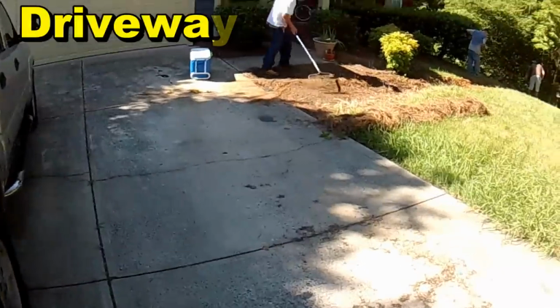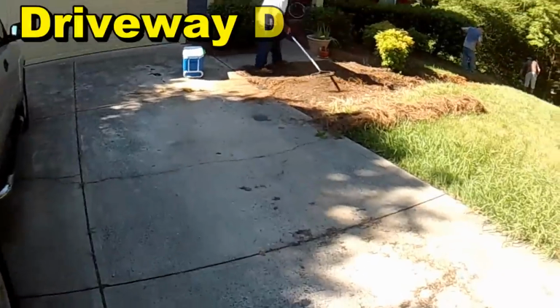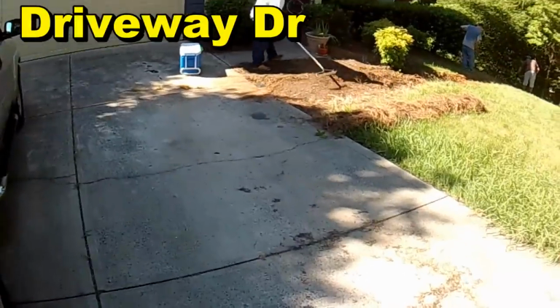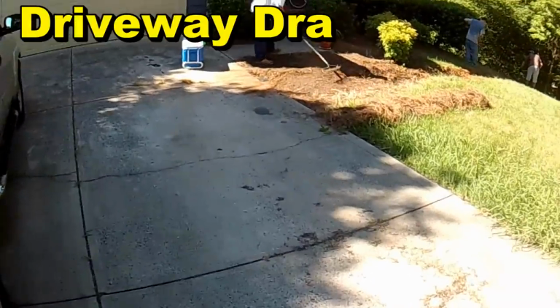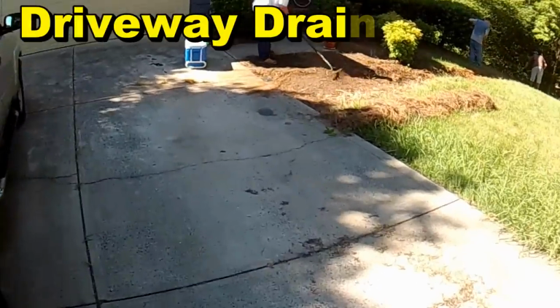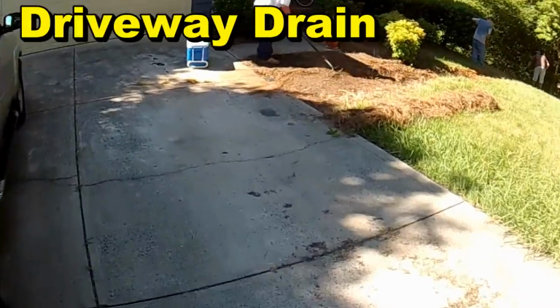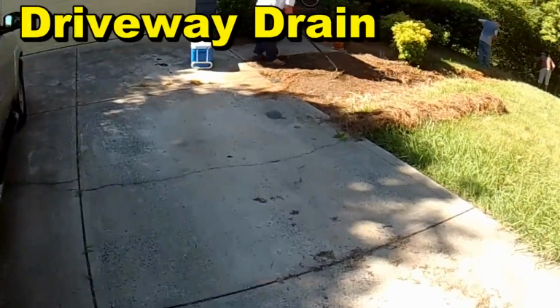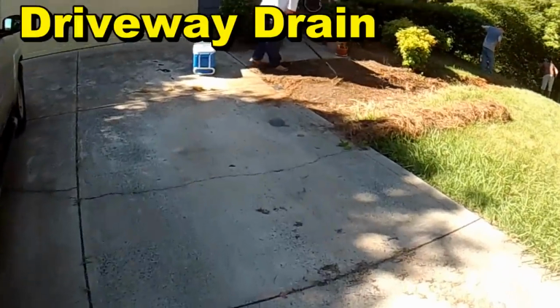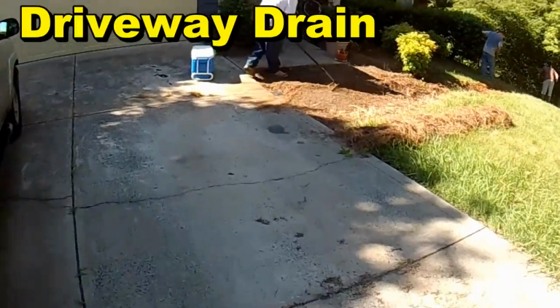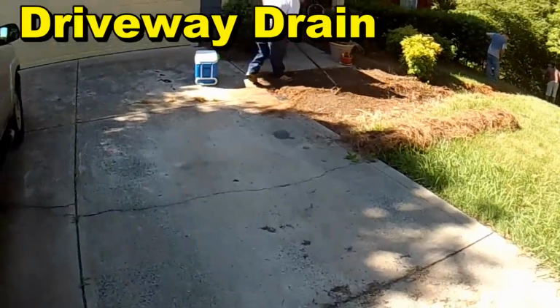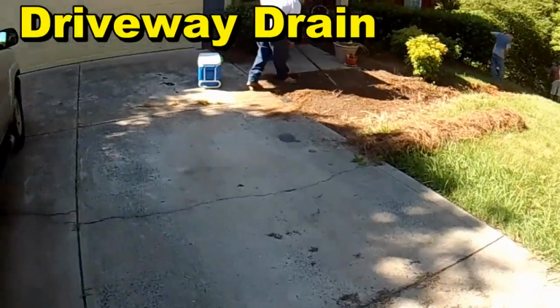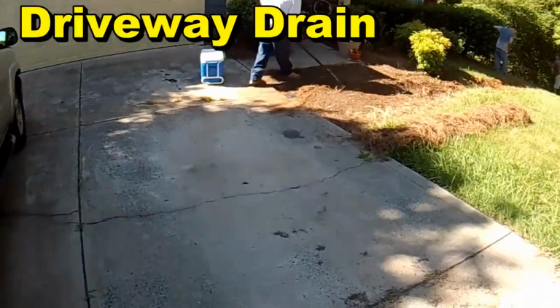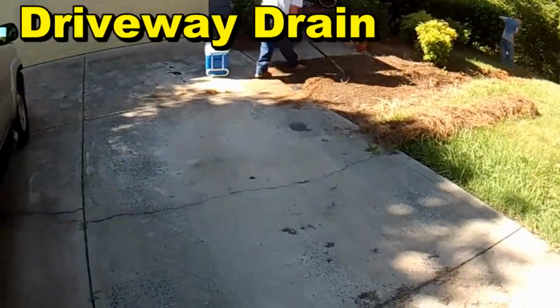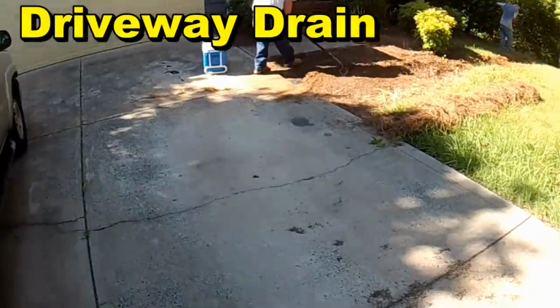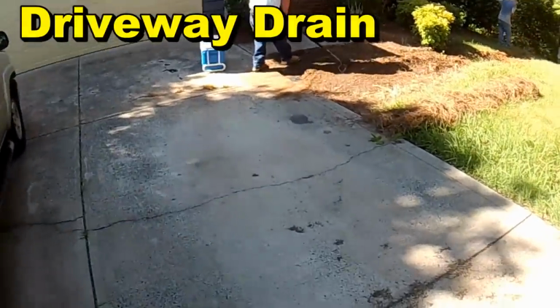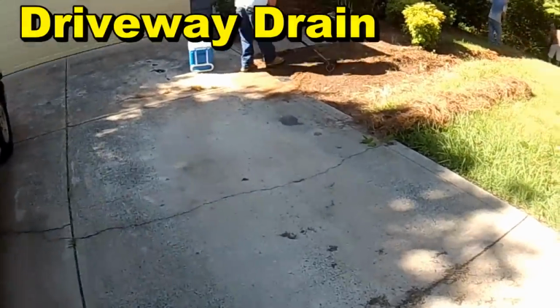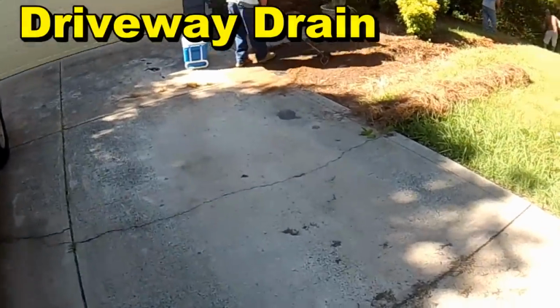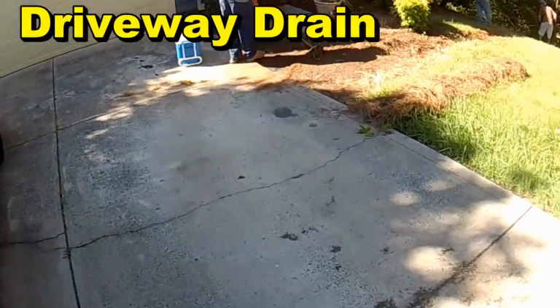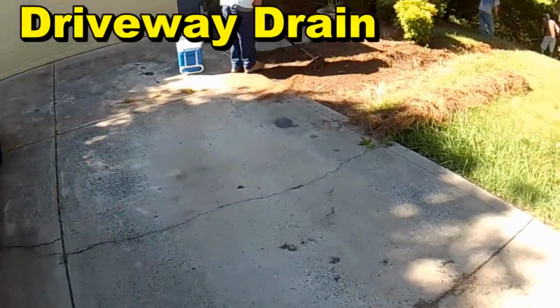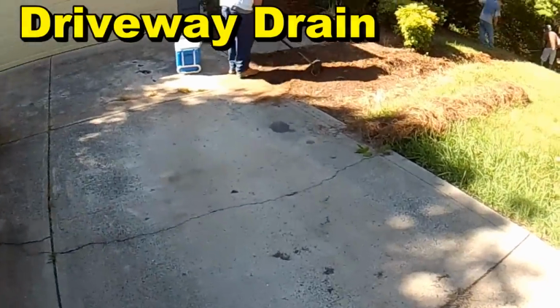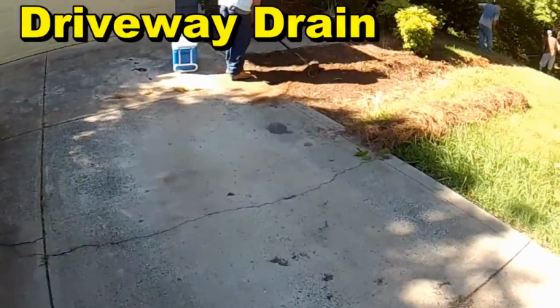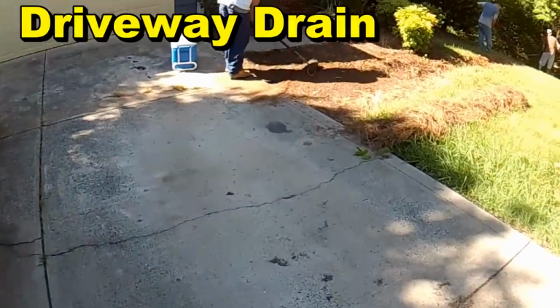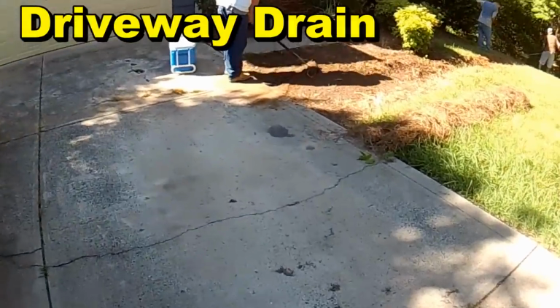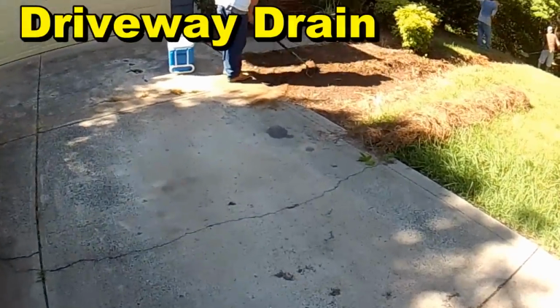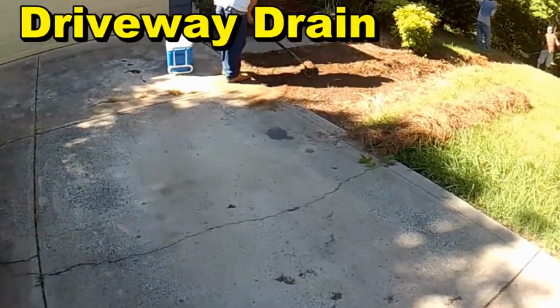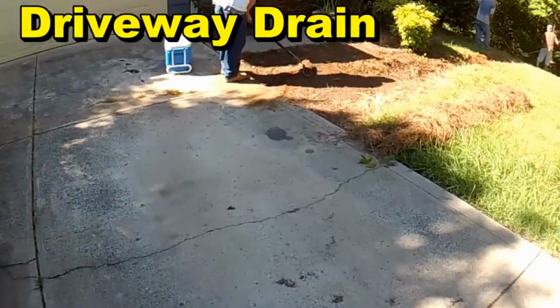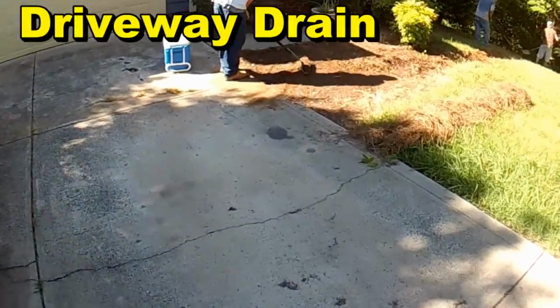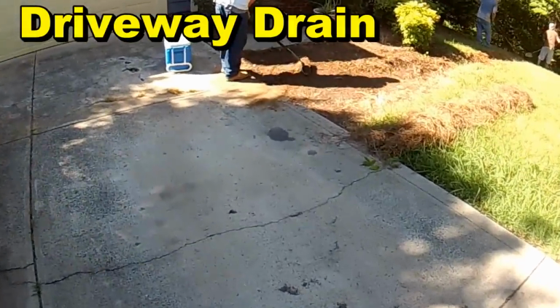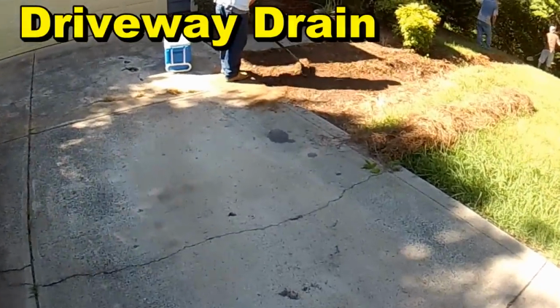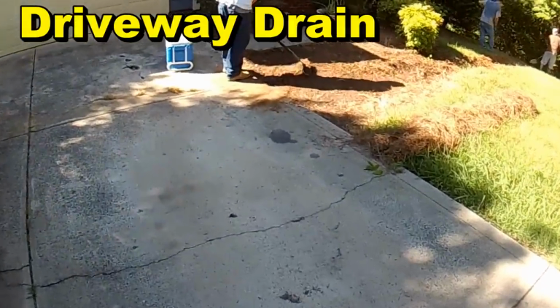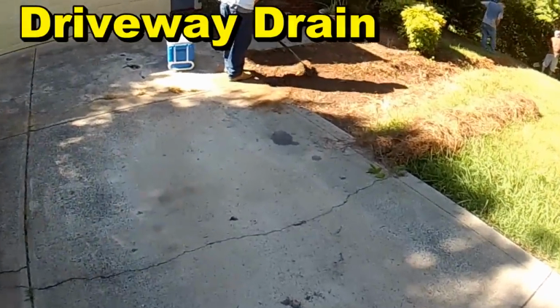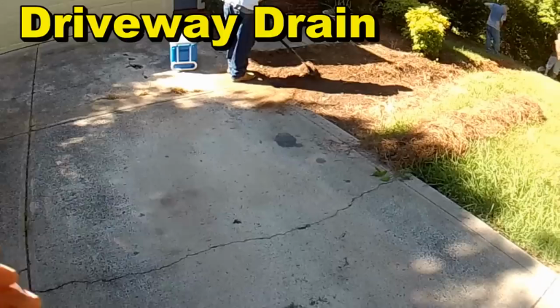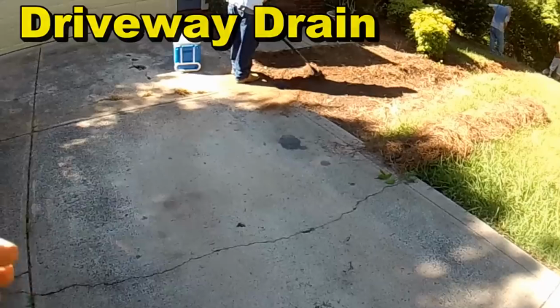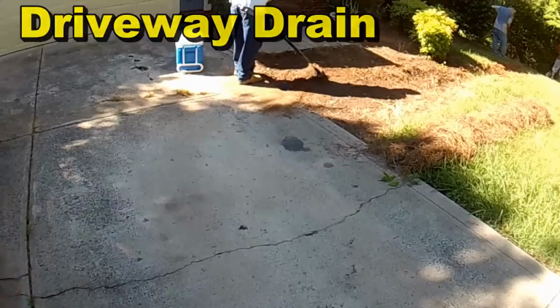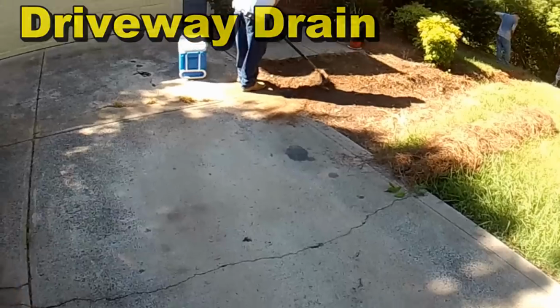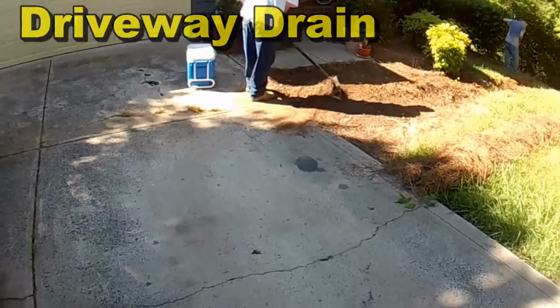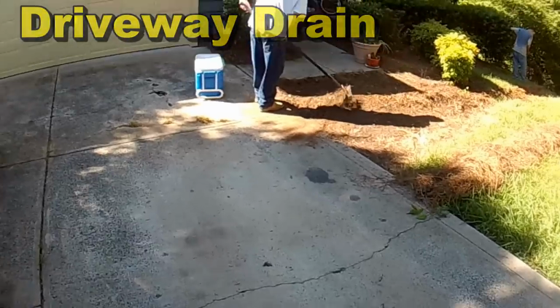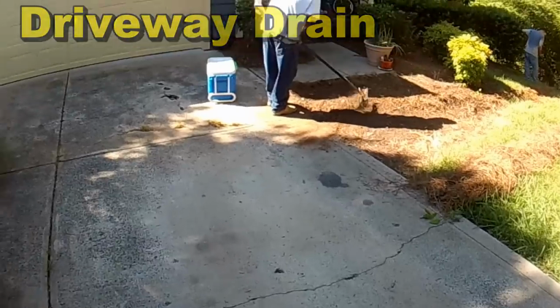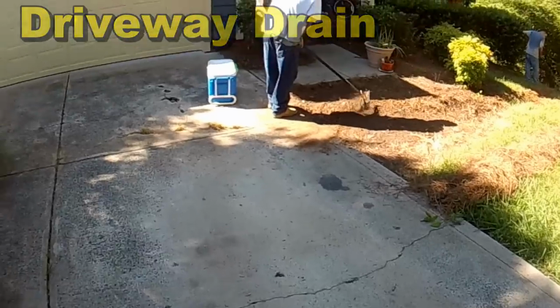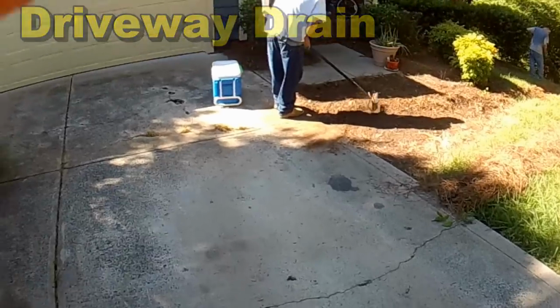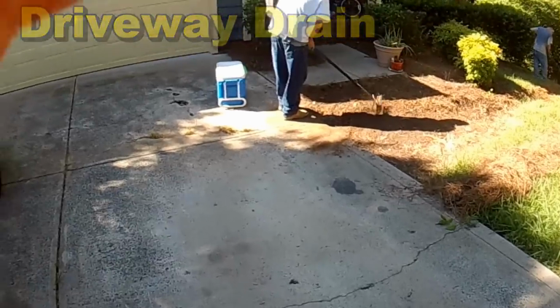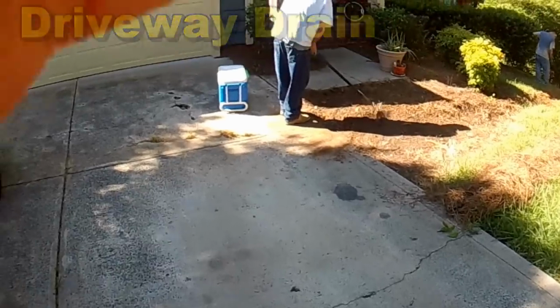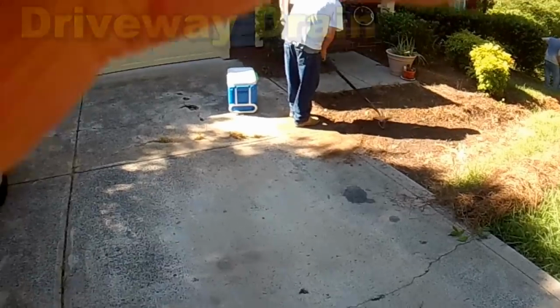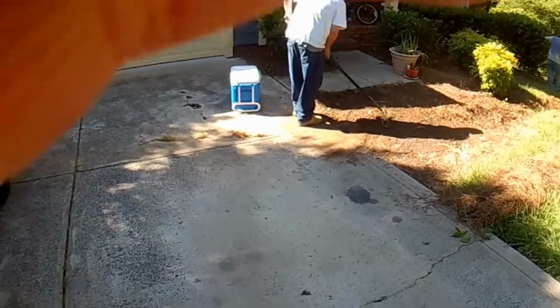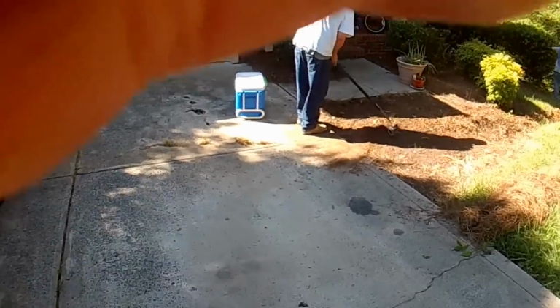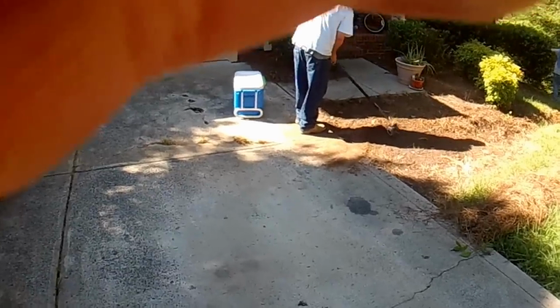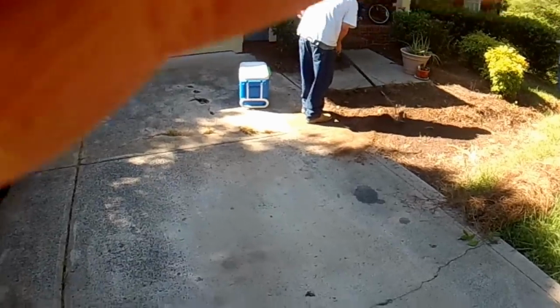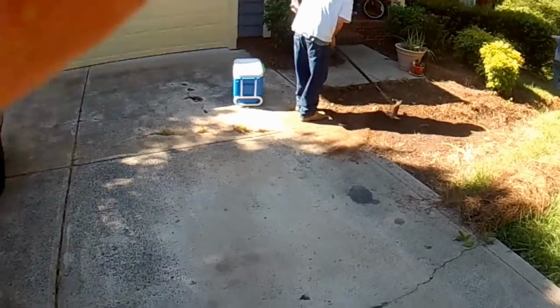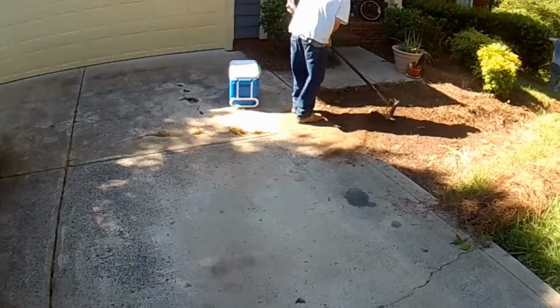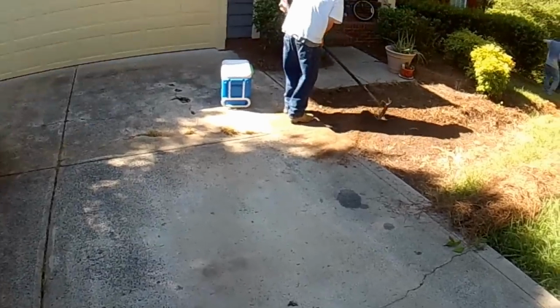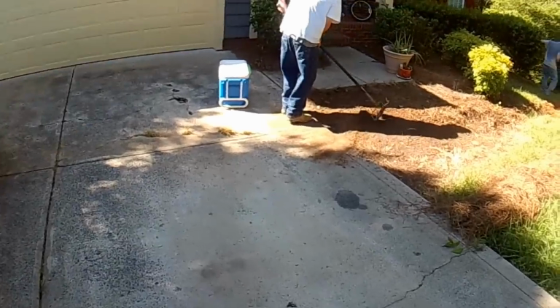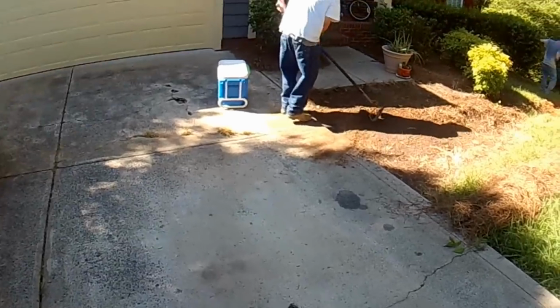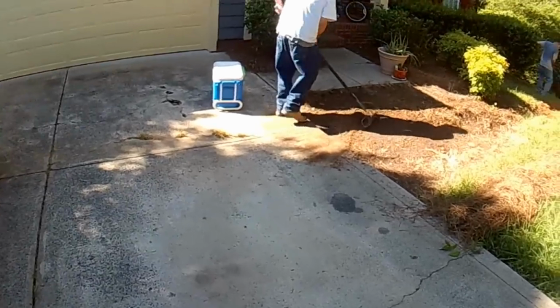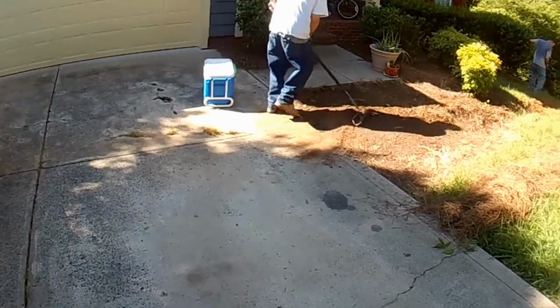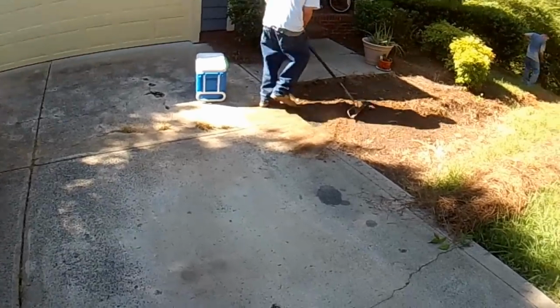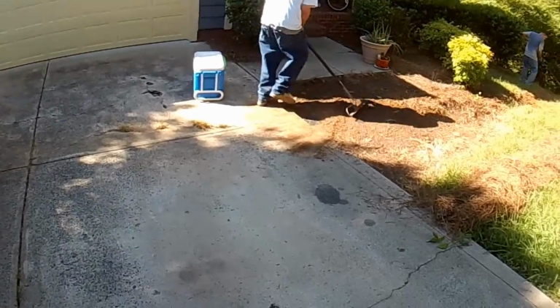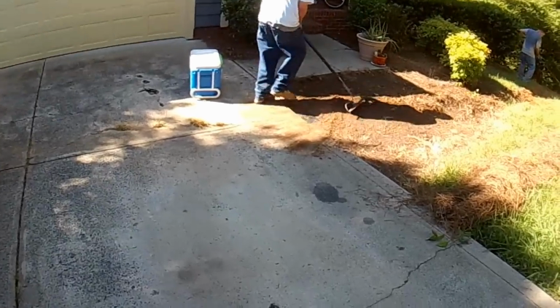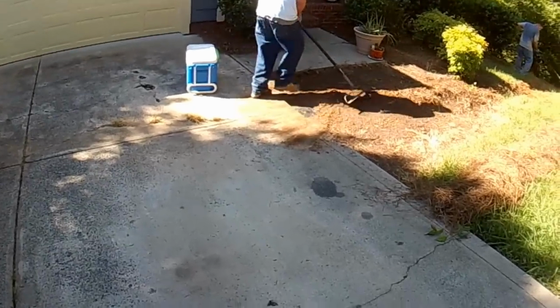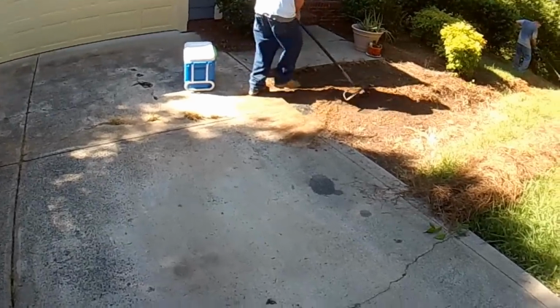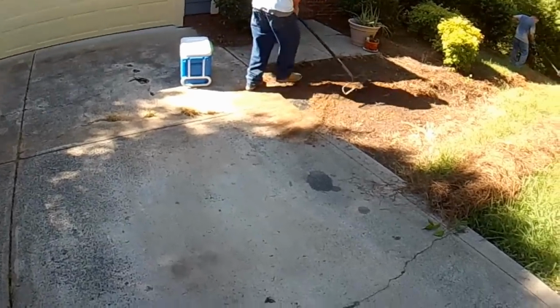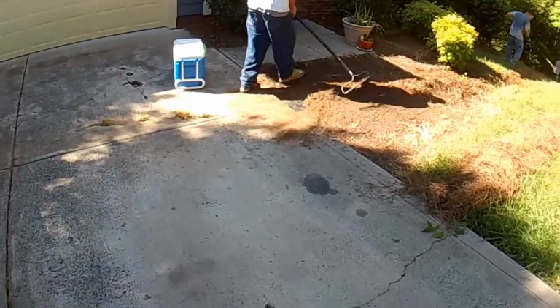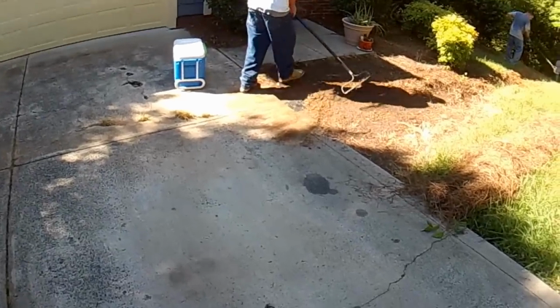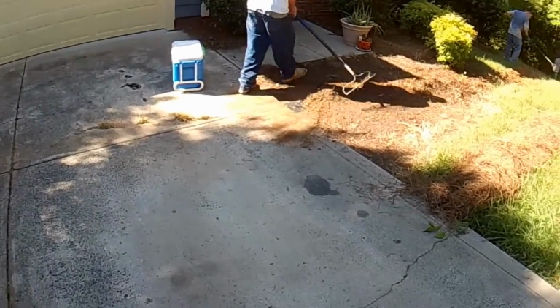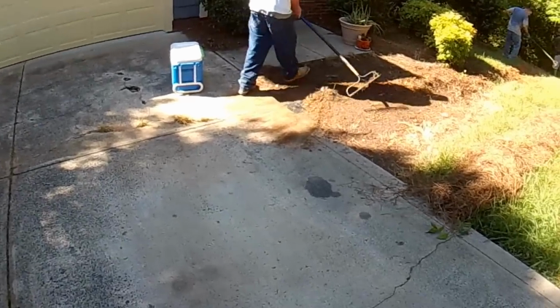Hey, good morning. Chuck here with Apple Drains. You know, adding a drain to your driveway sometimes is very simple.